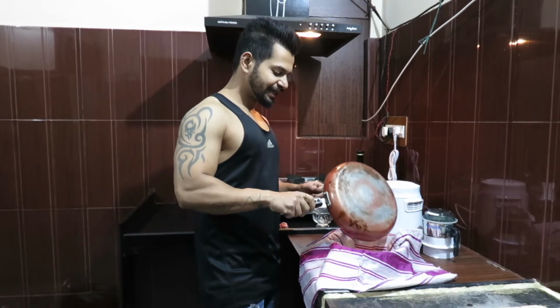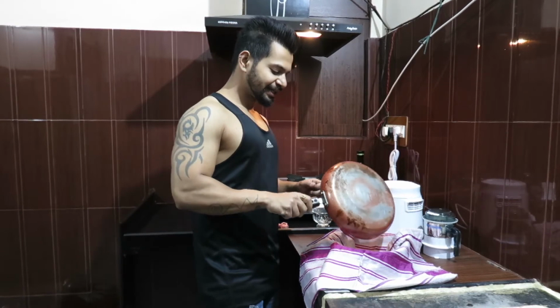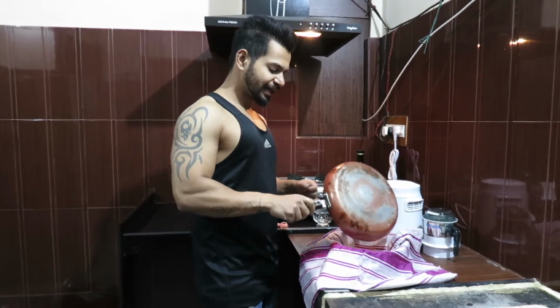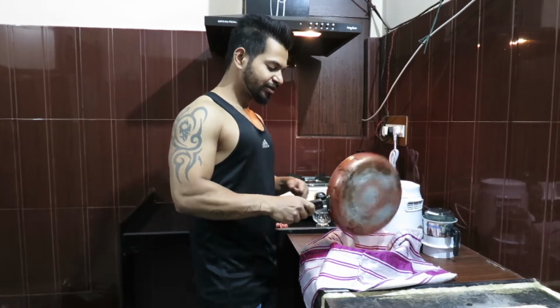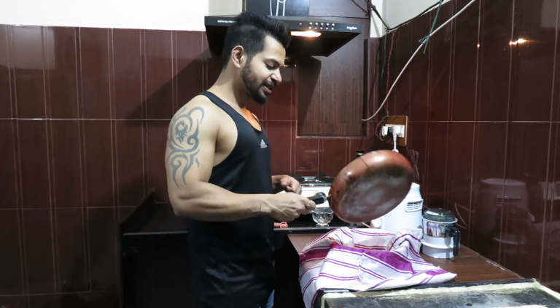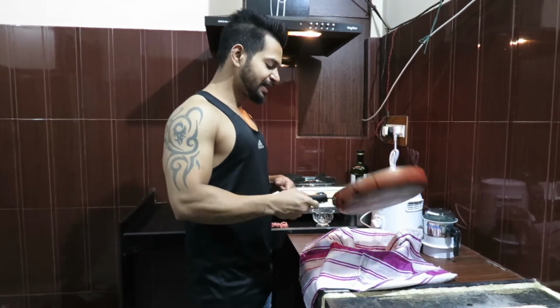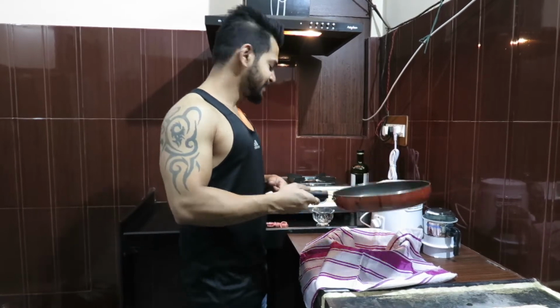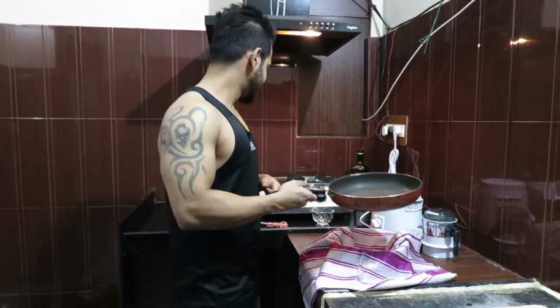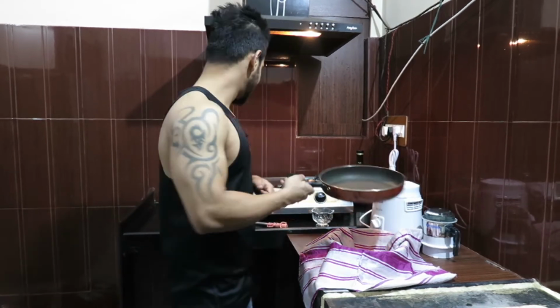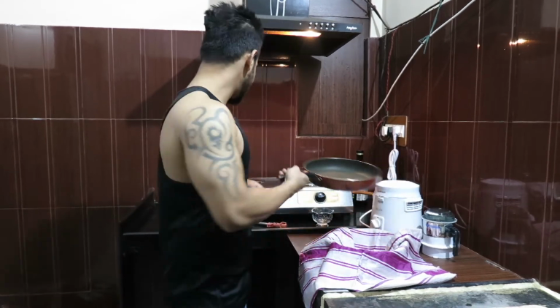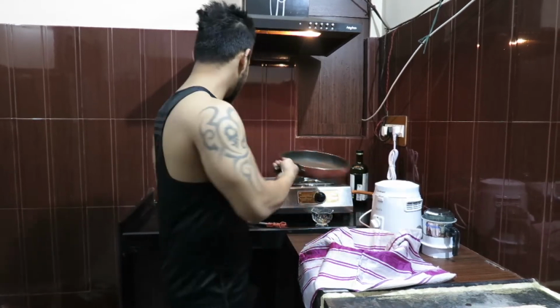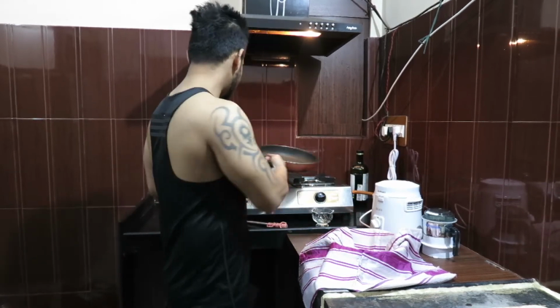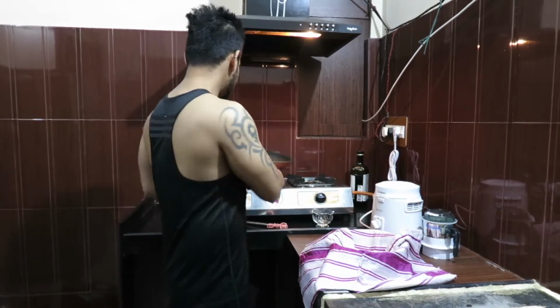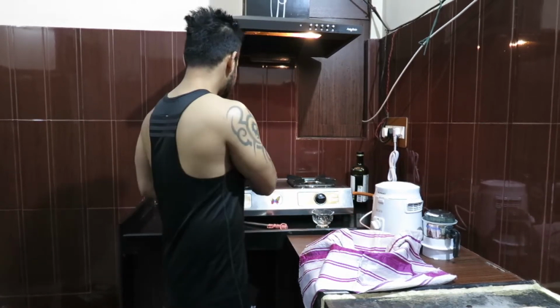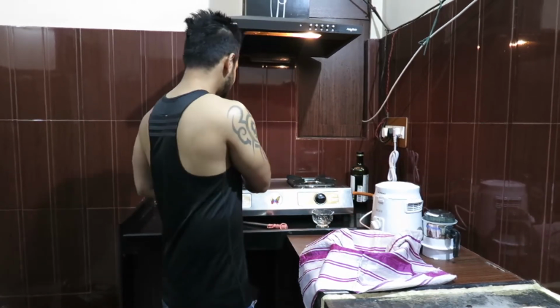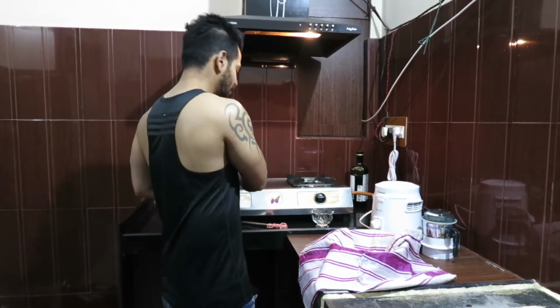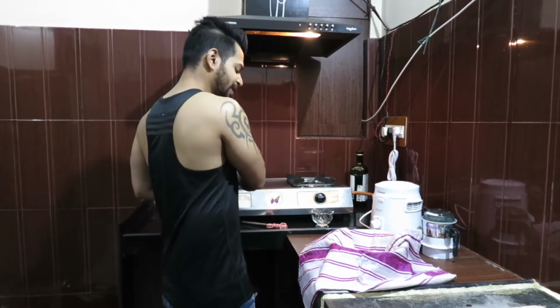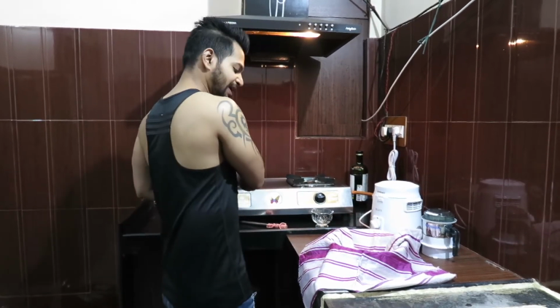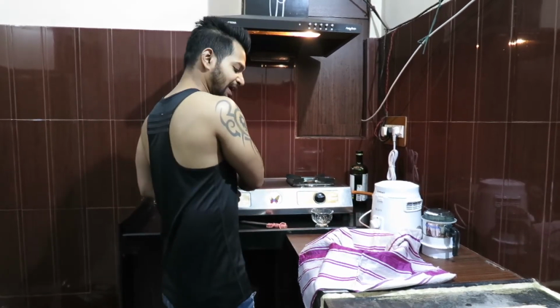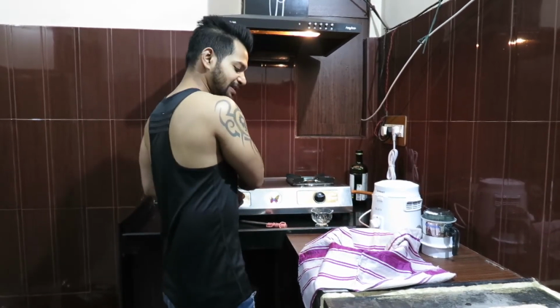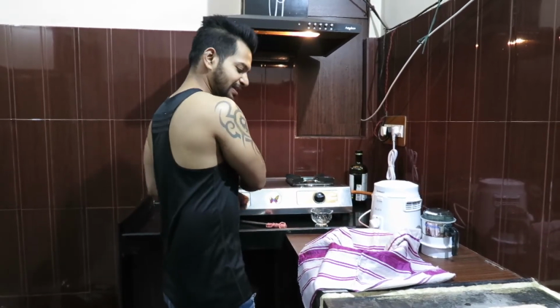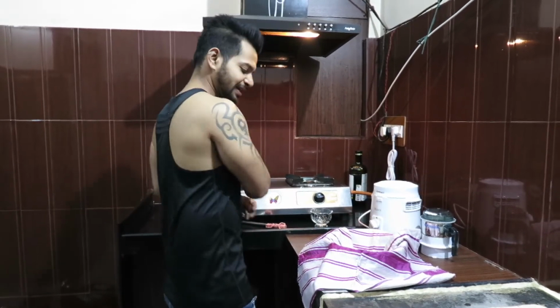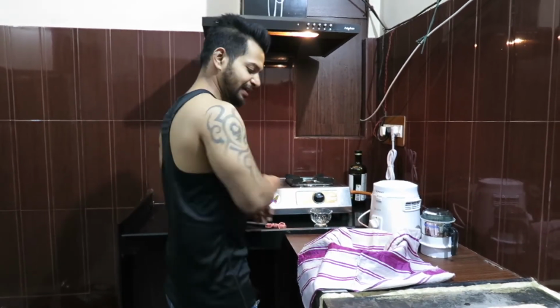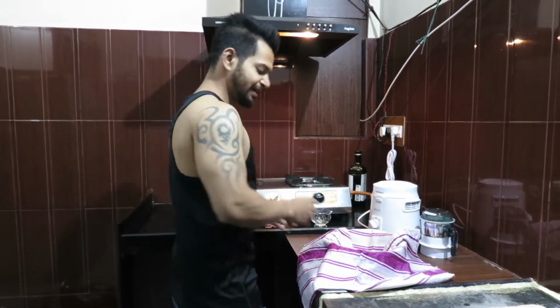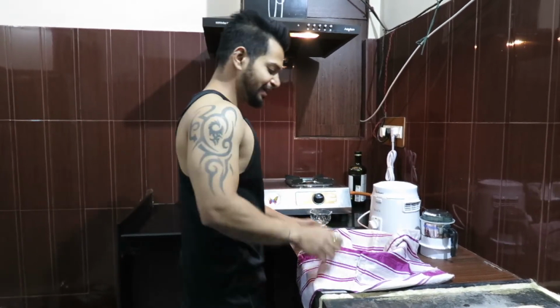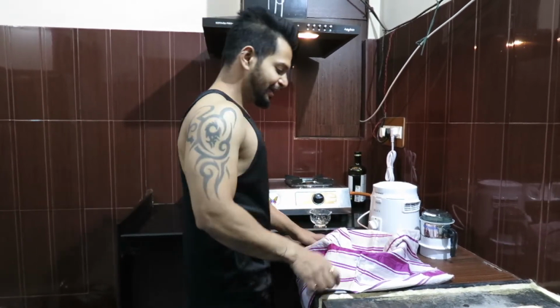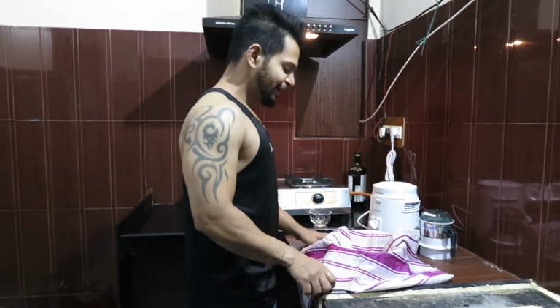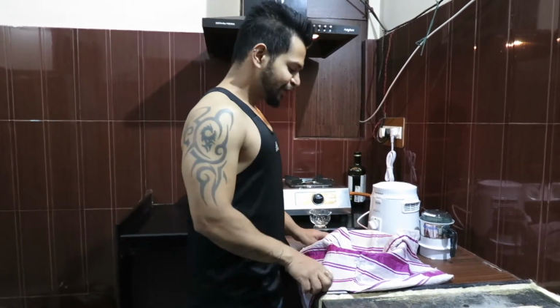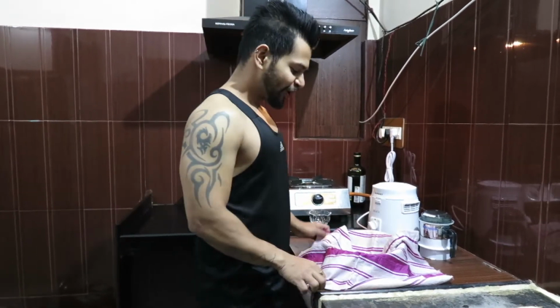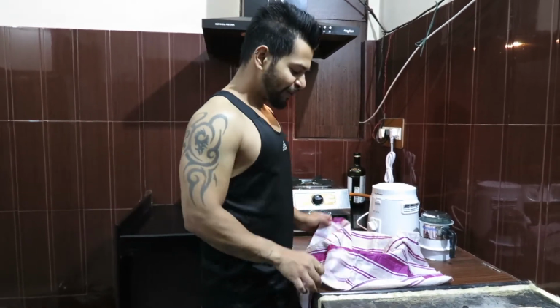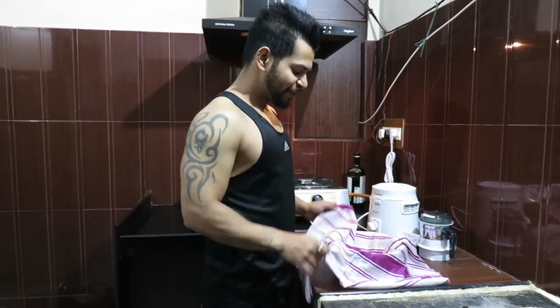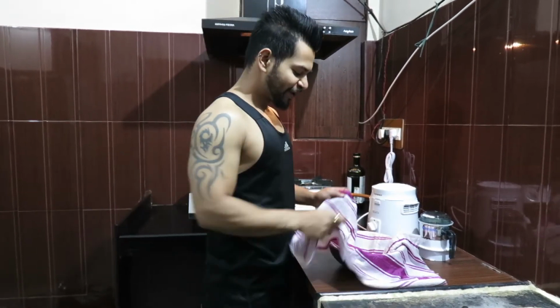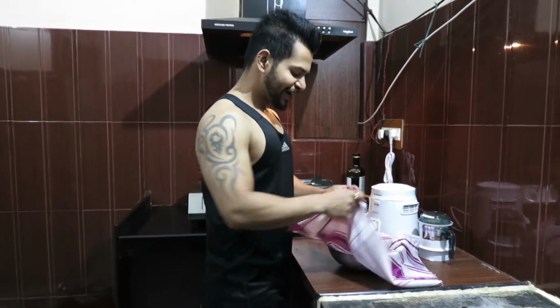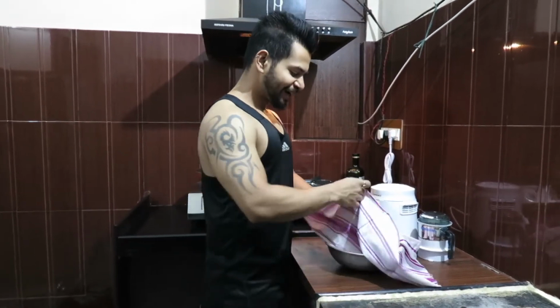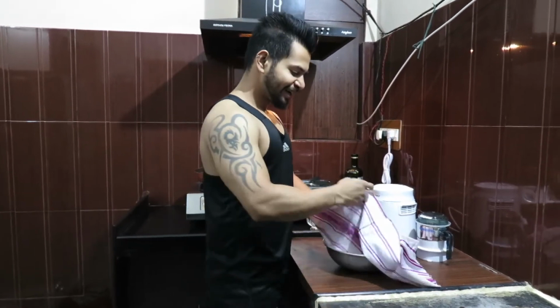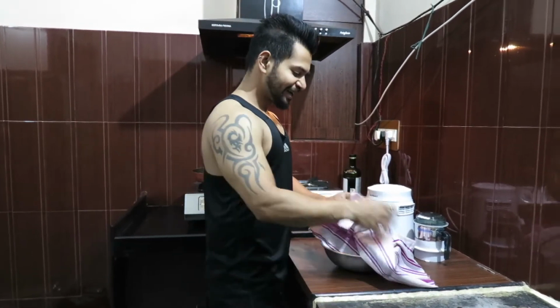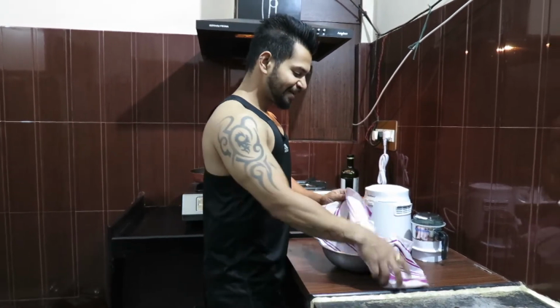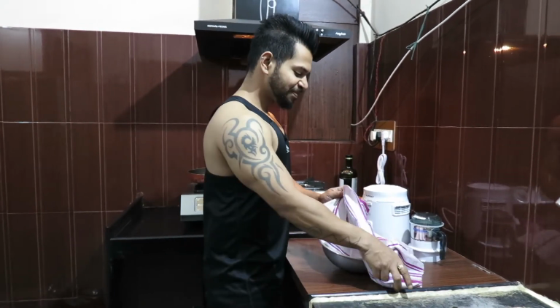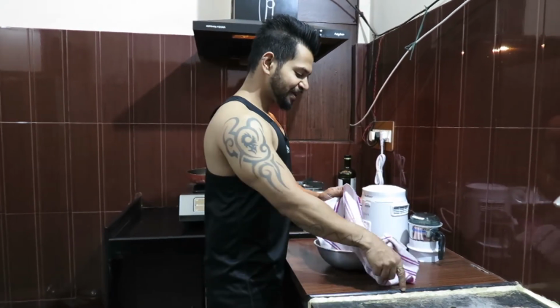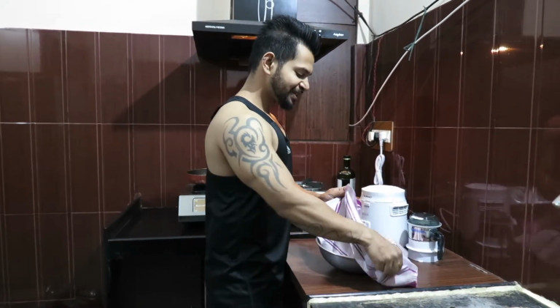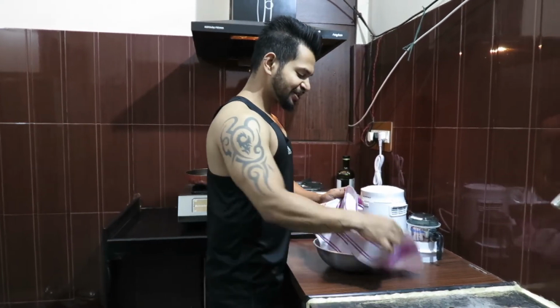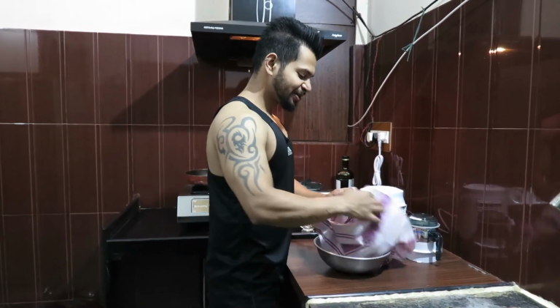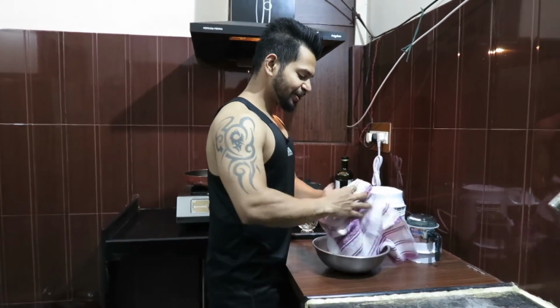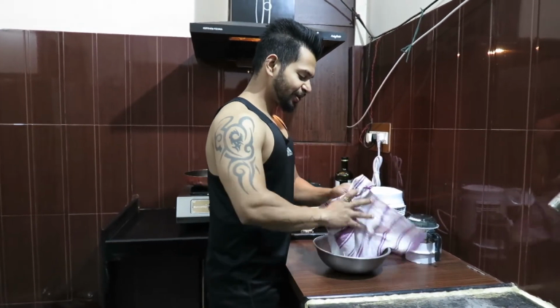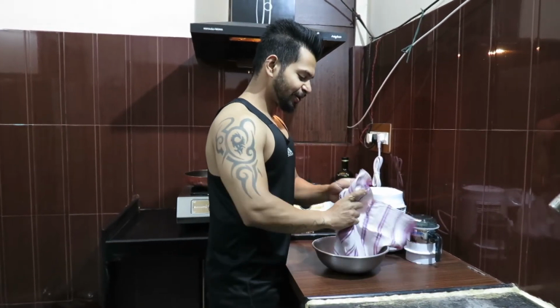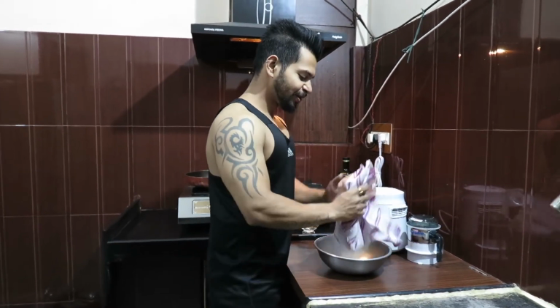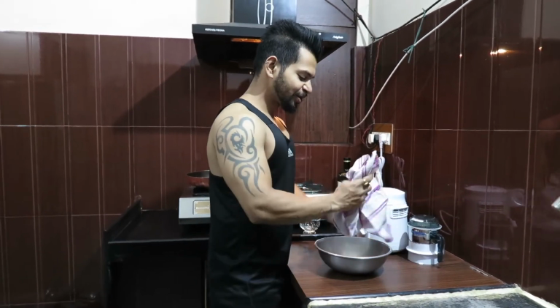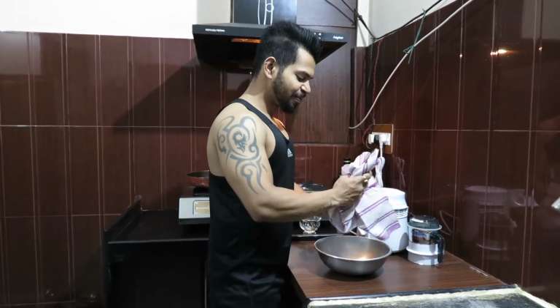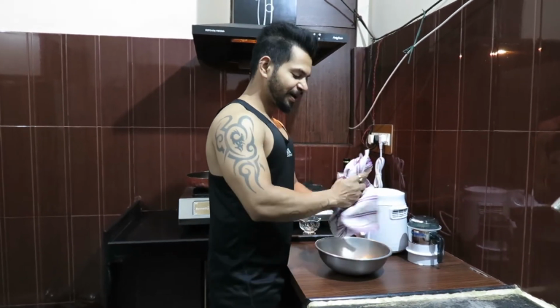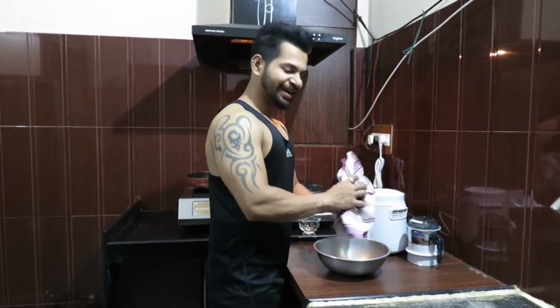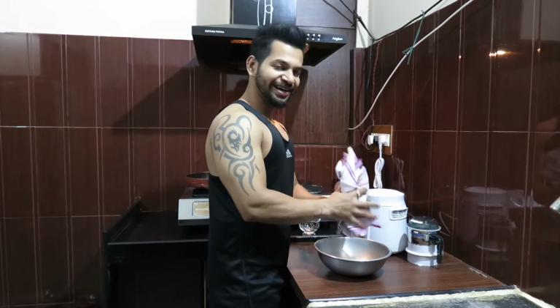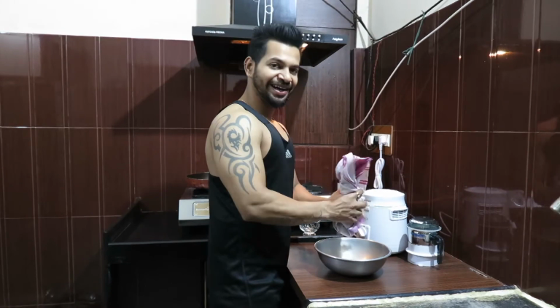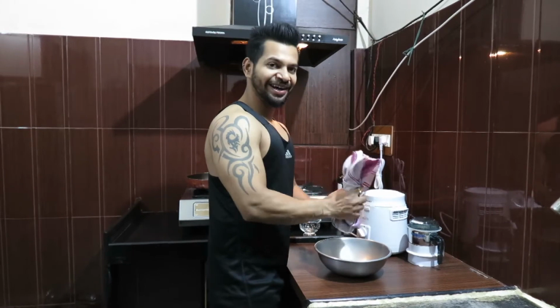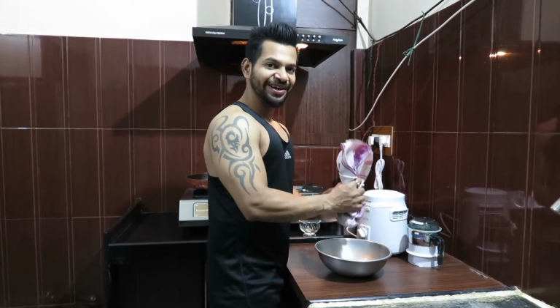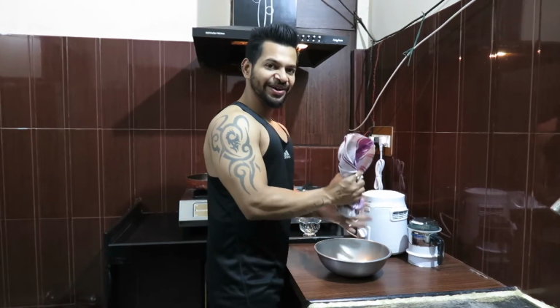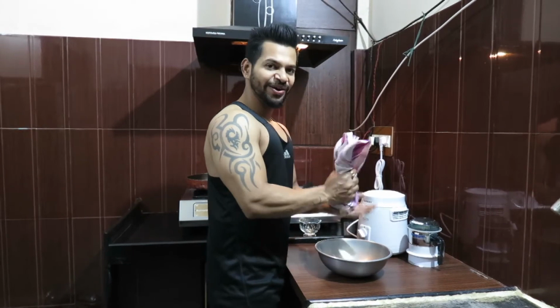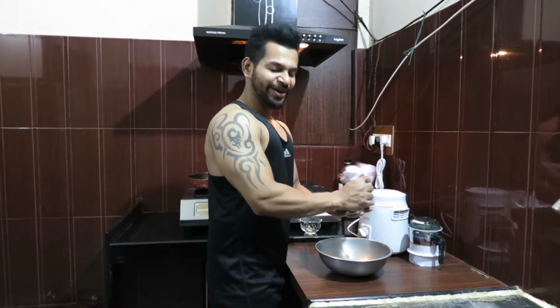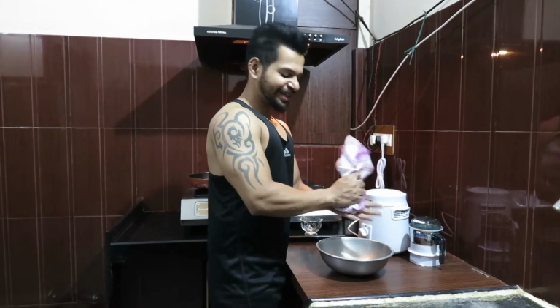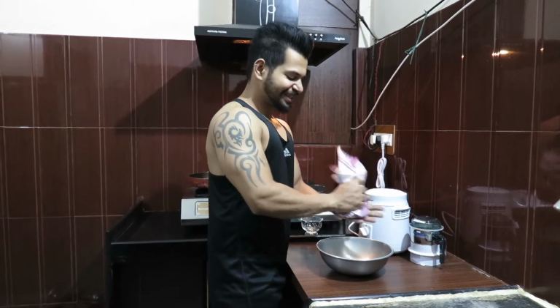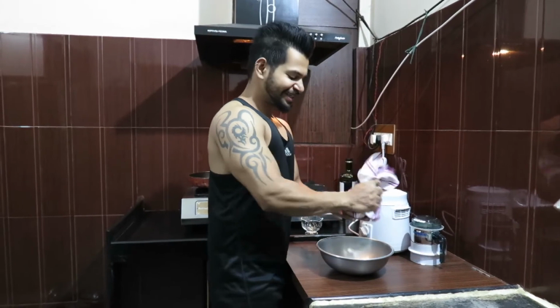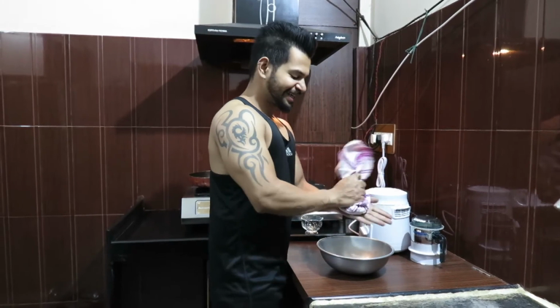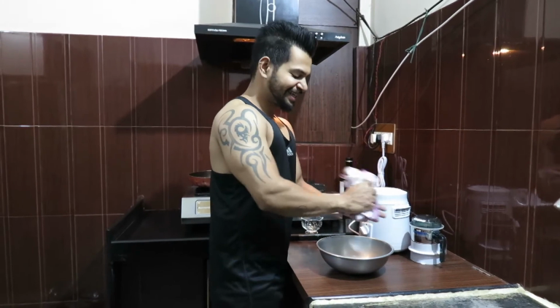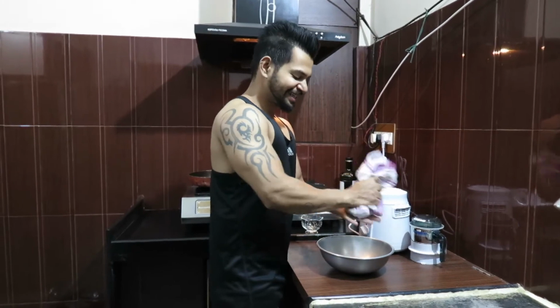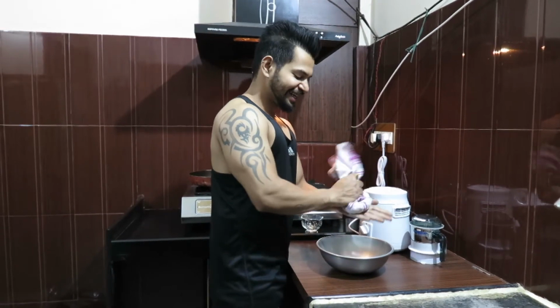We will put the roasted peanuts in a cloth and rub them with our hands to remove the skin. Then we put them back out of the cloth.